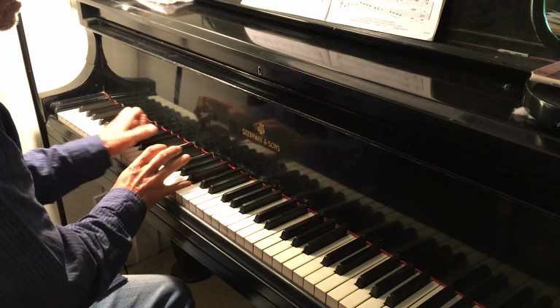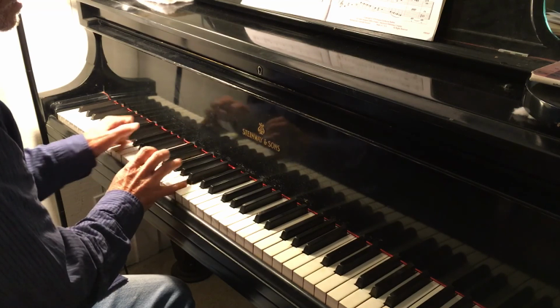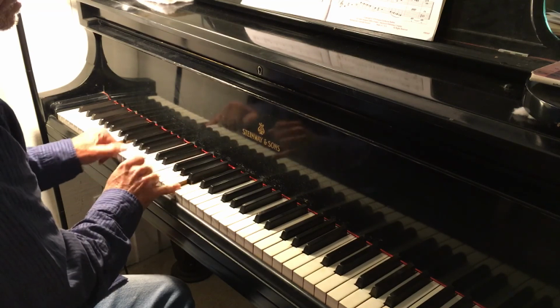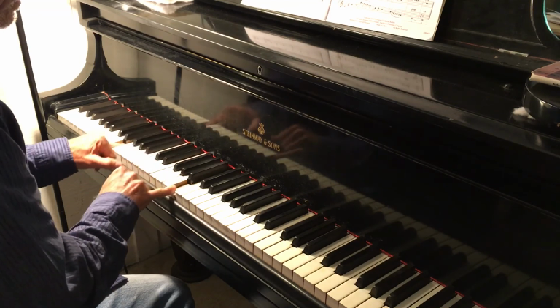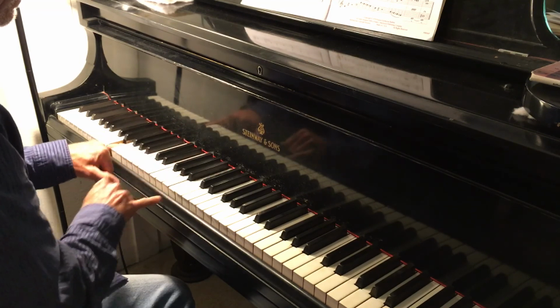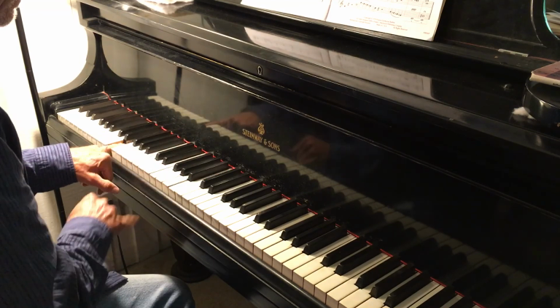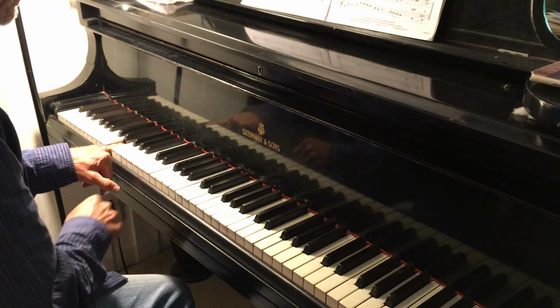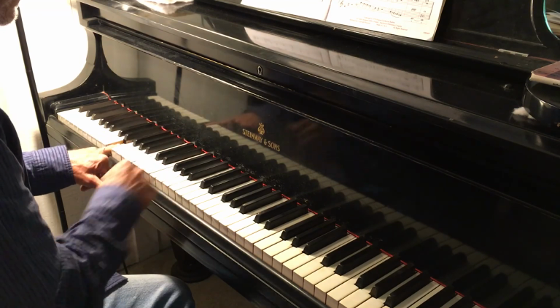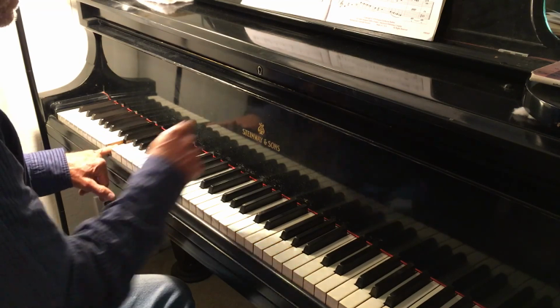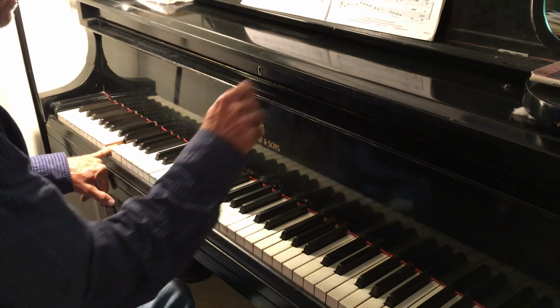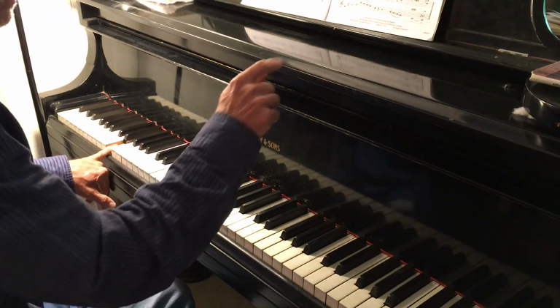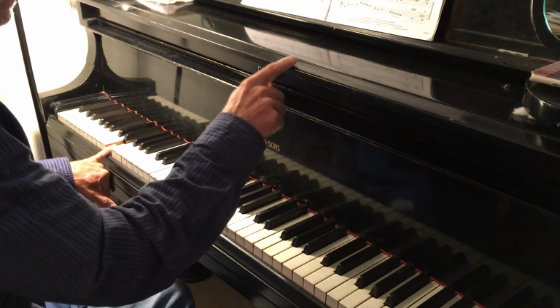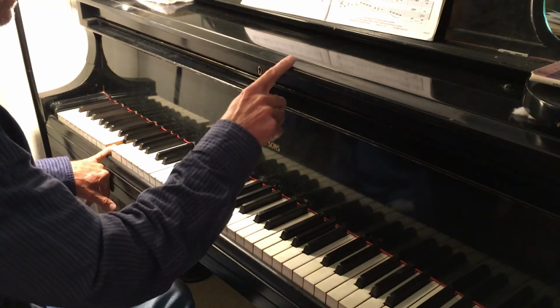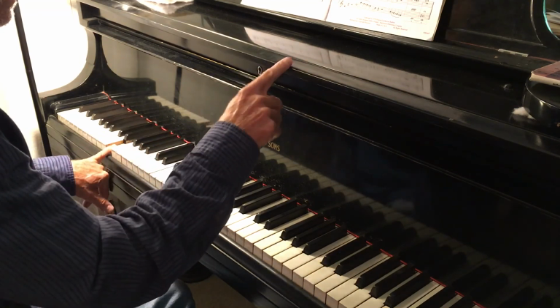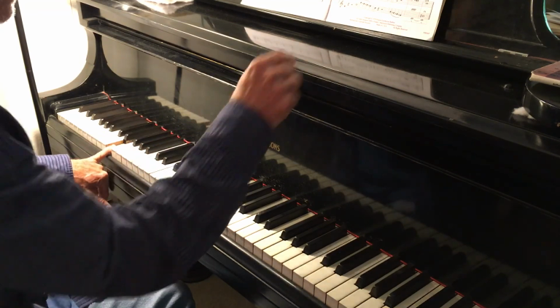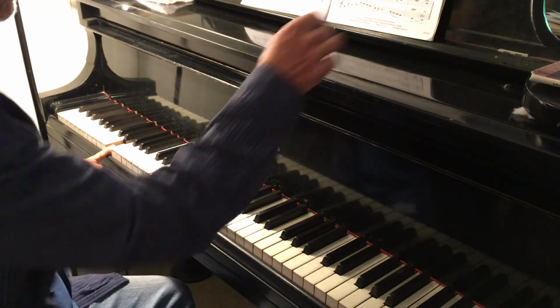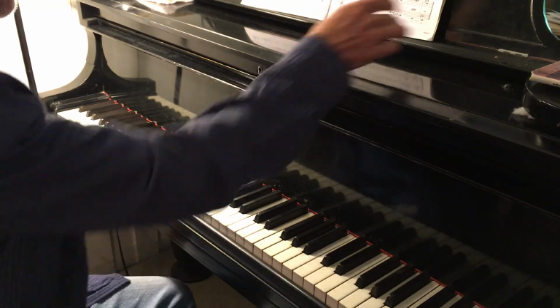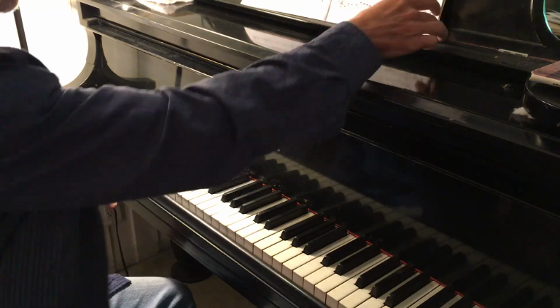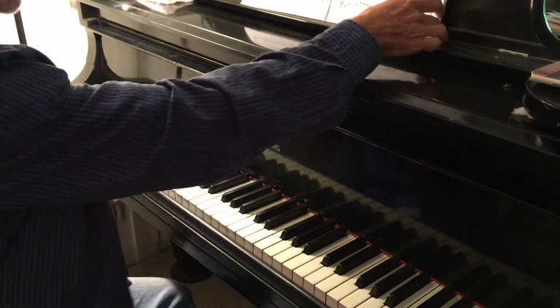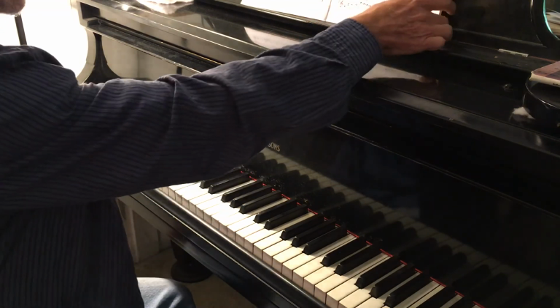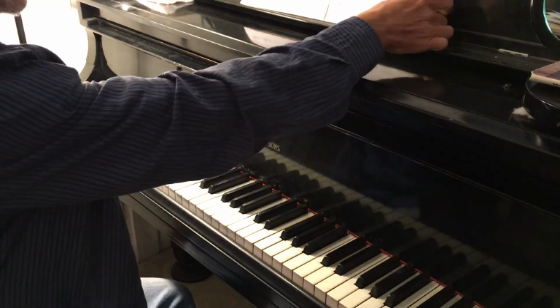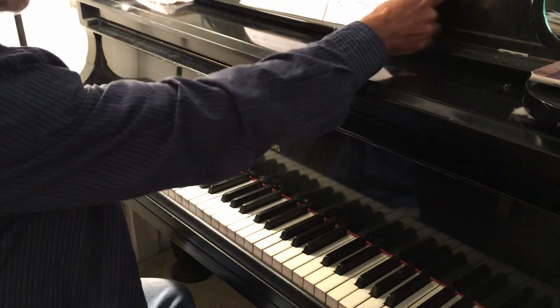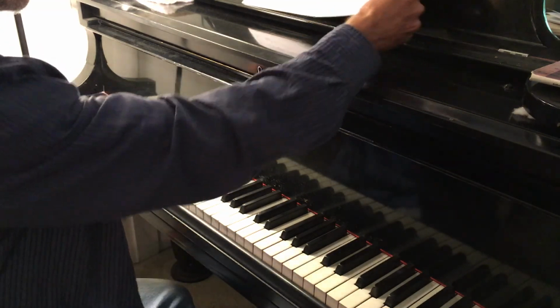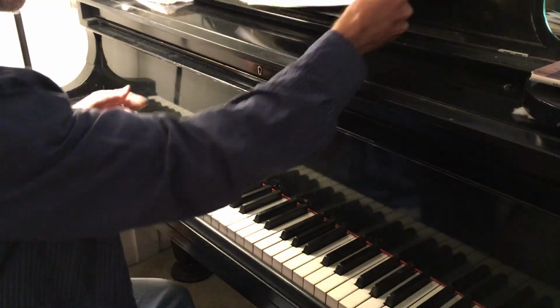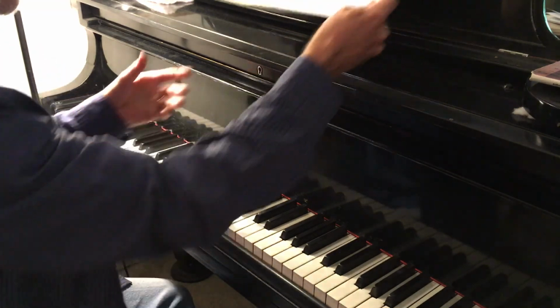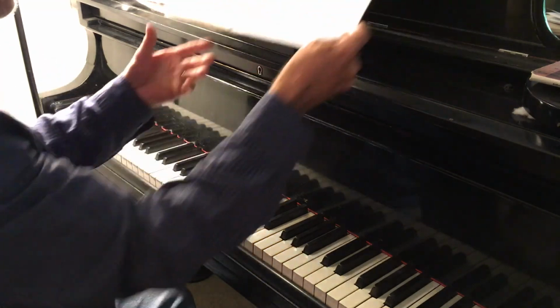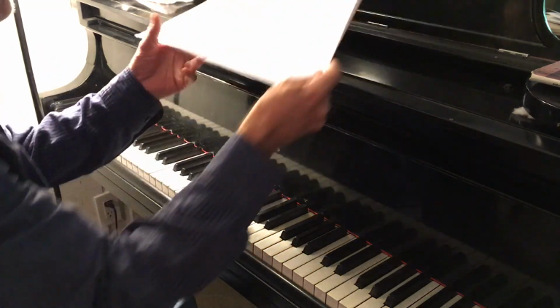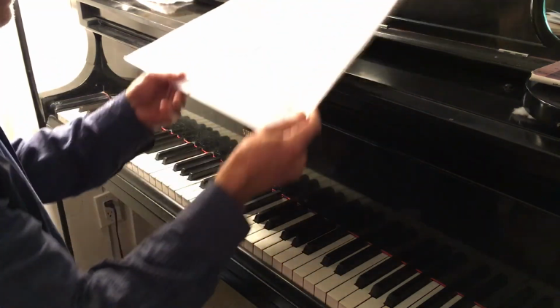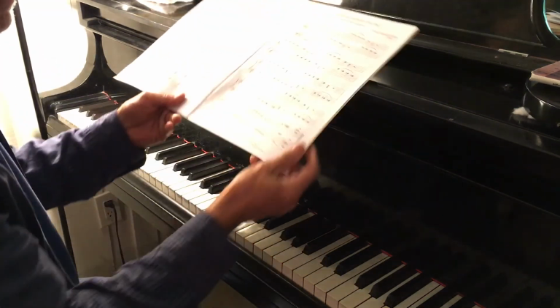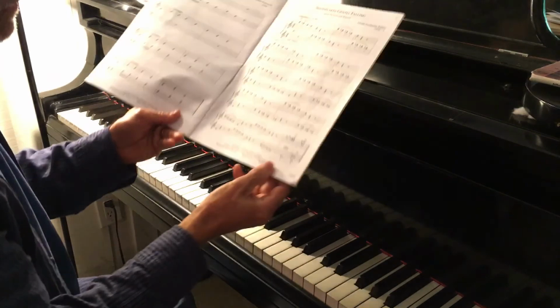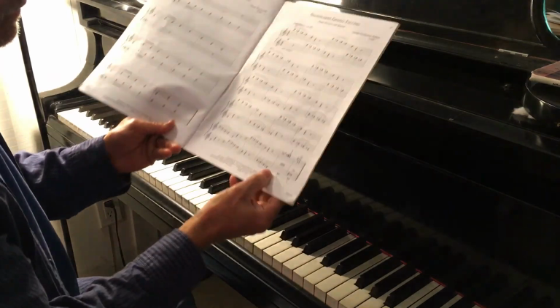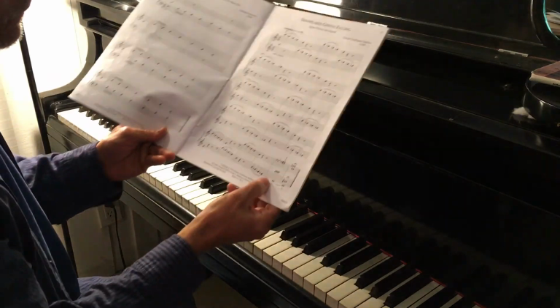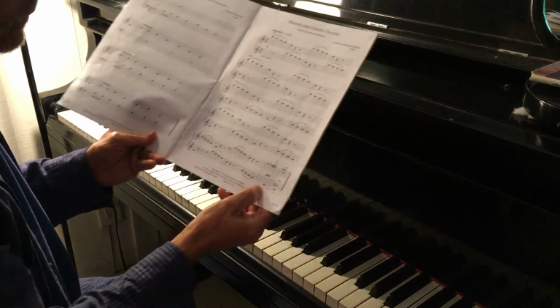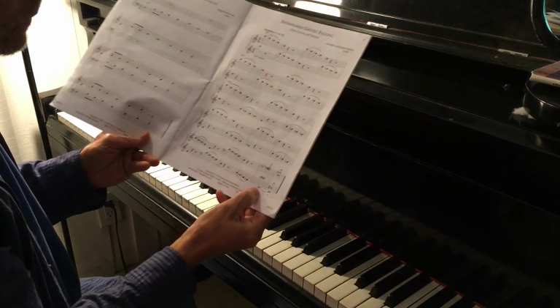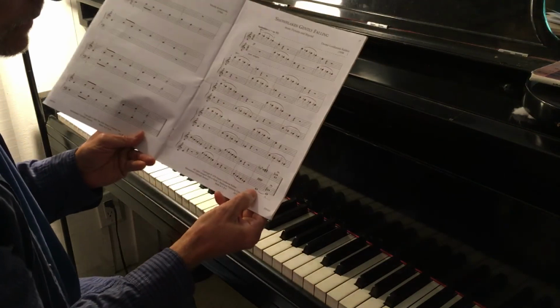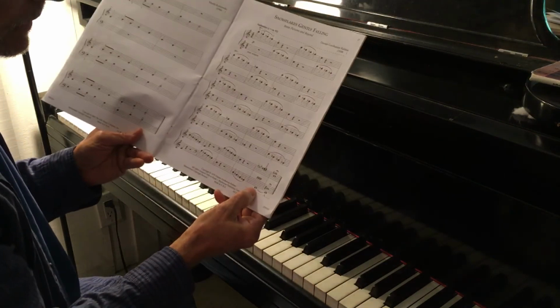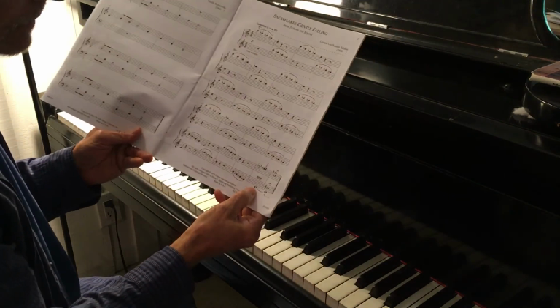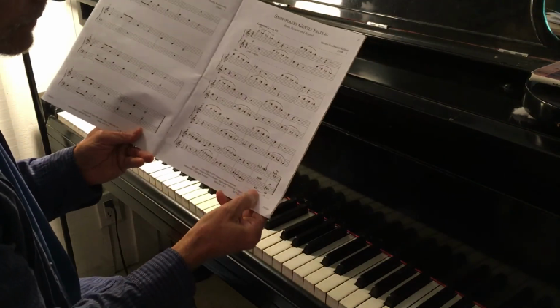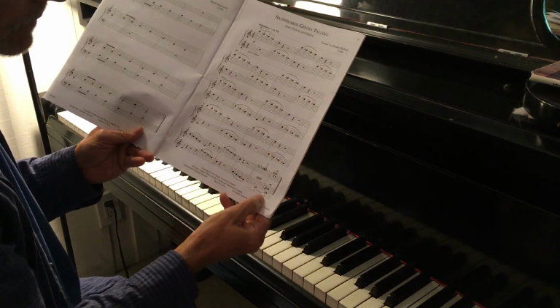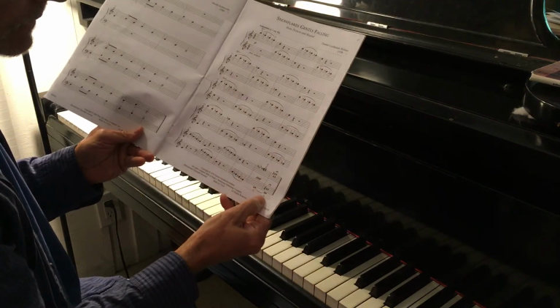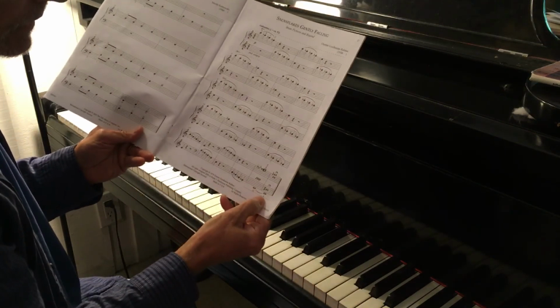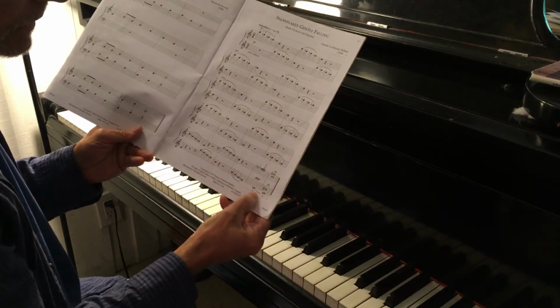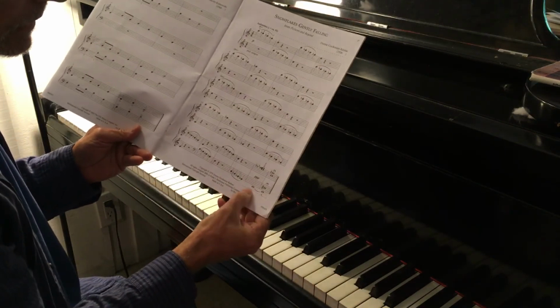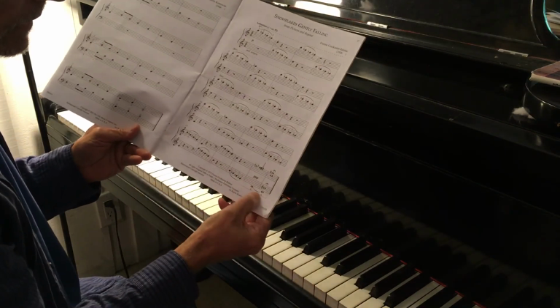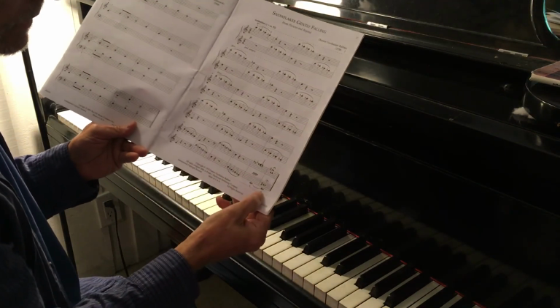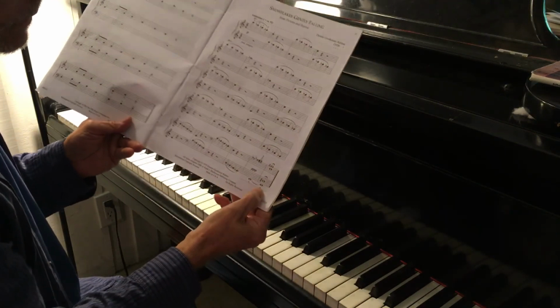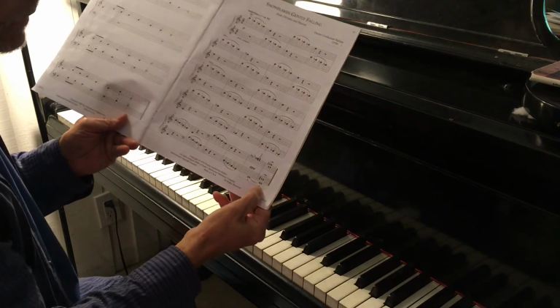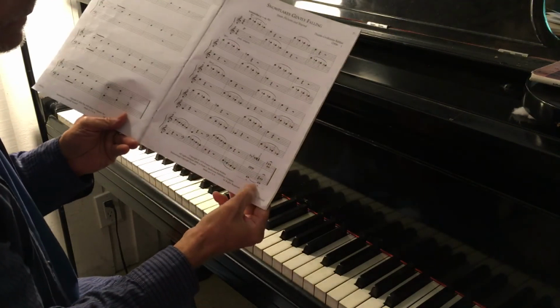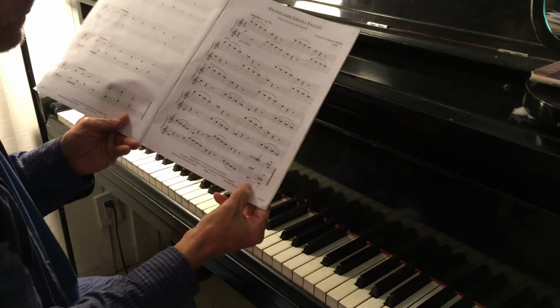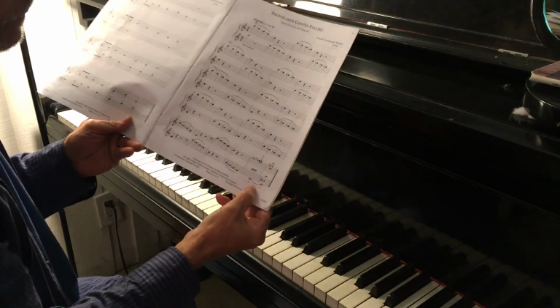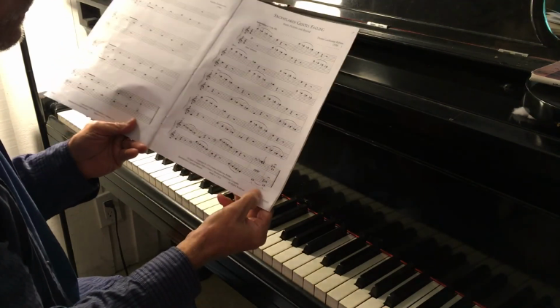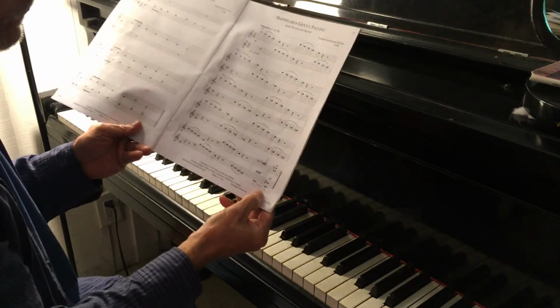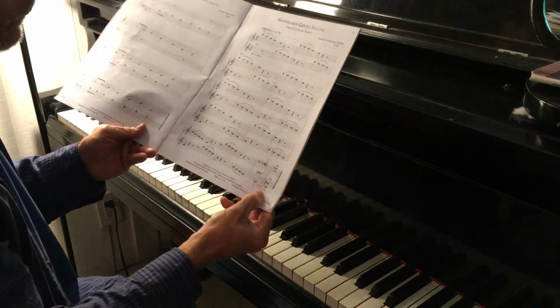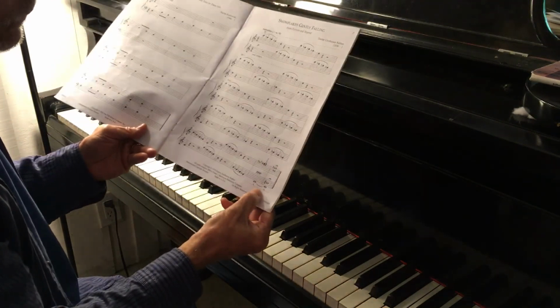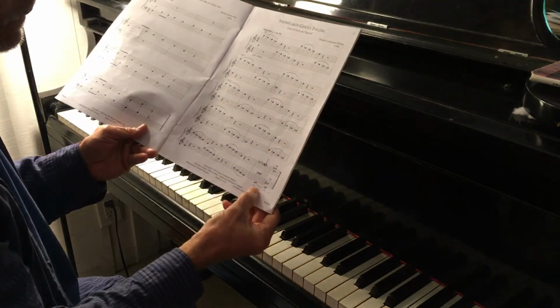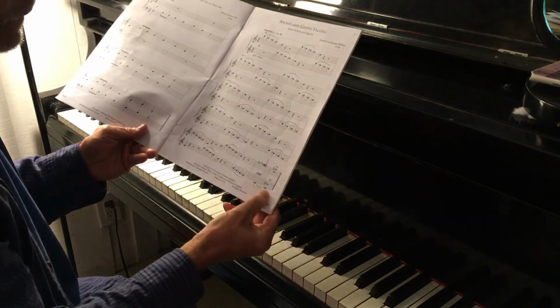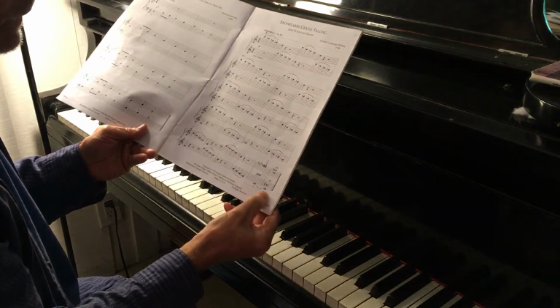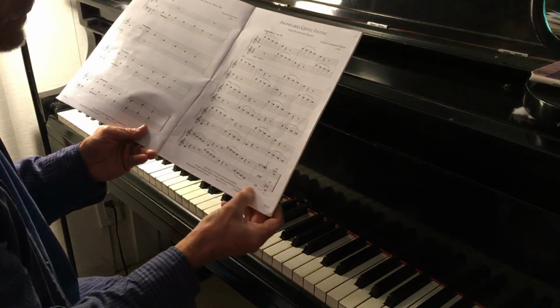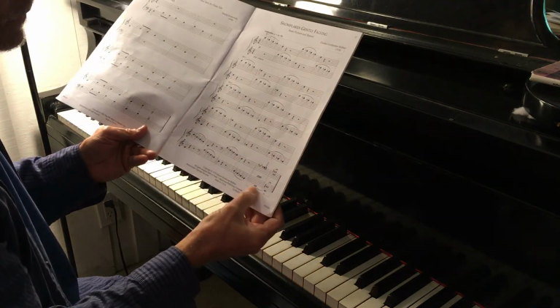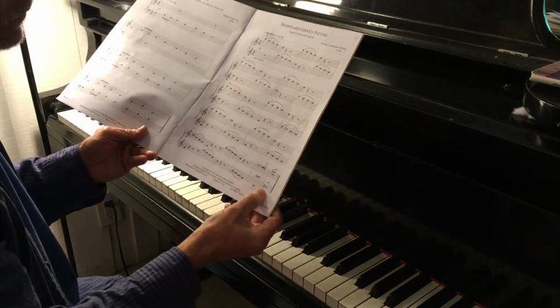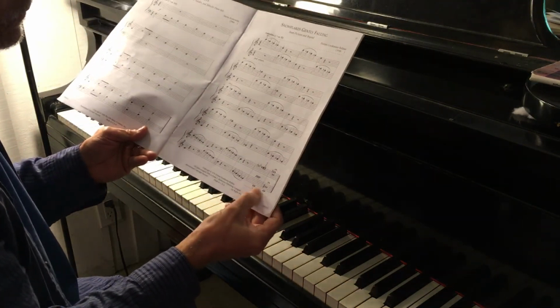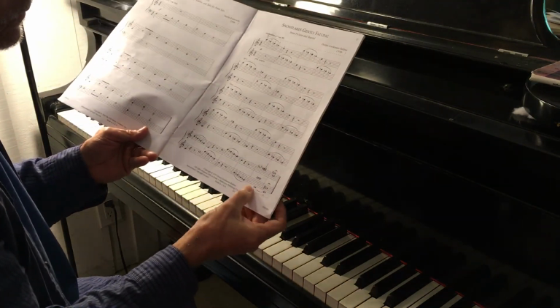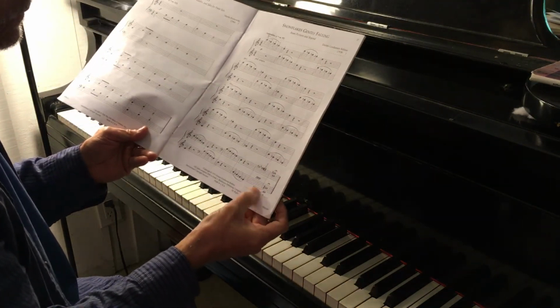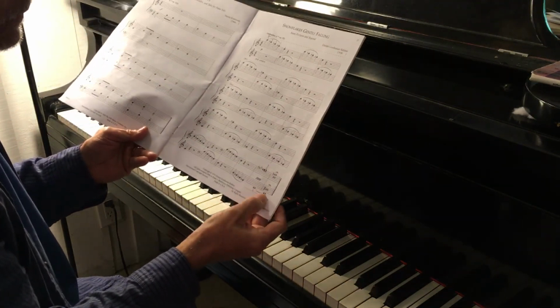Notice the E is tied here, so you keep your pinky down here for the last two chords.